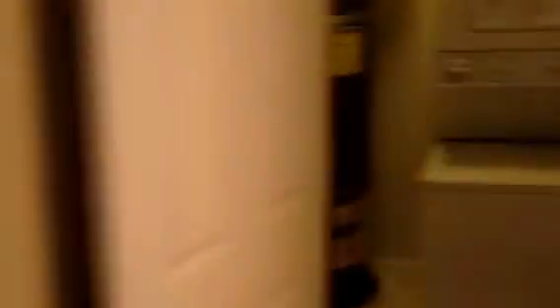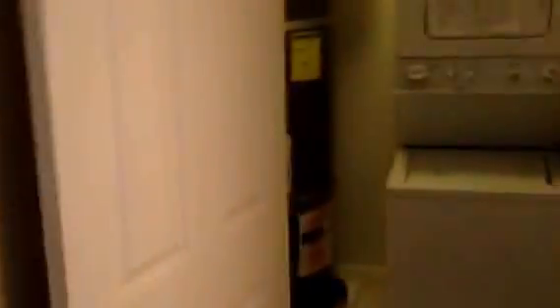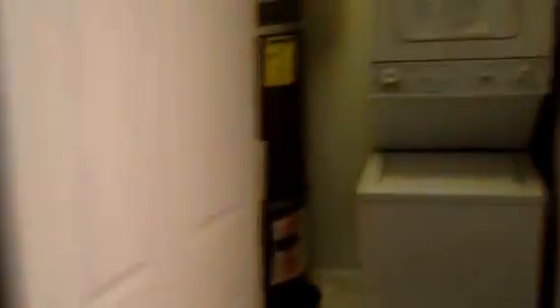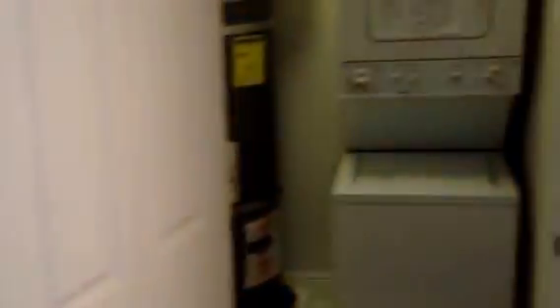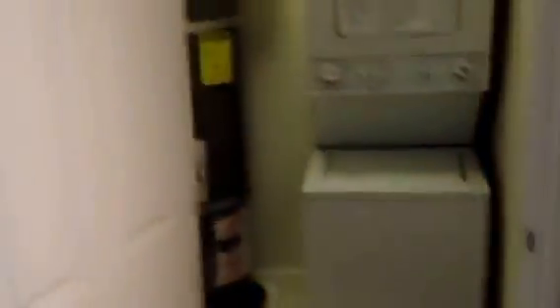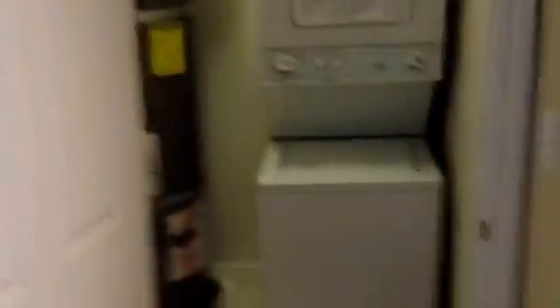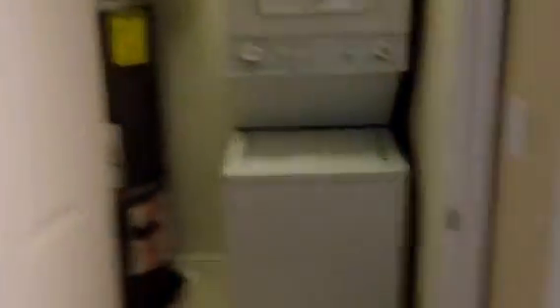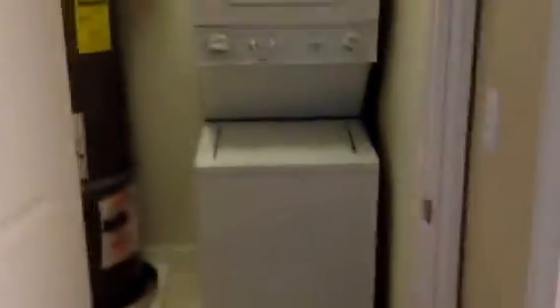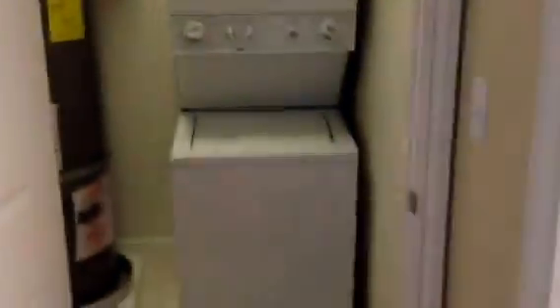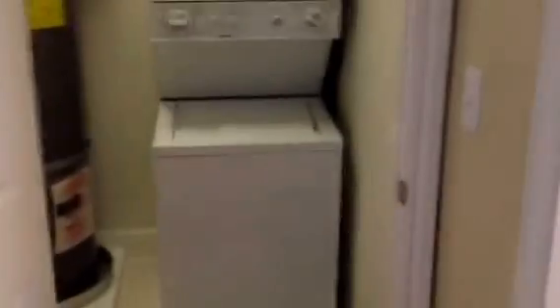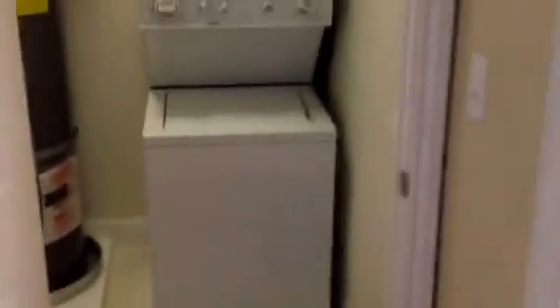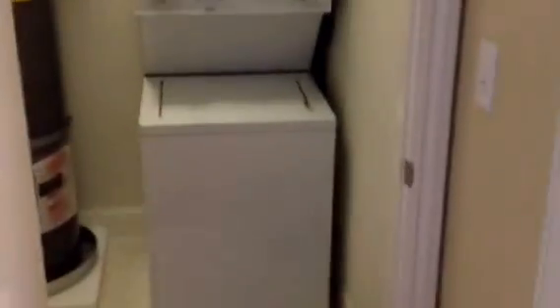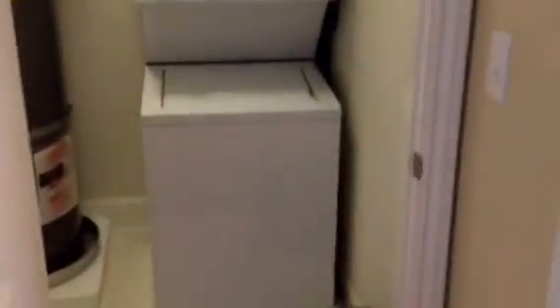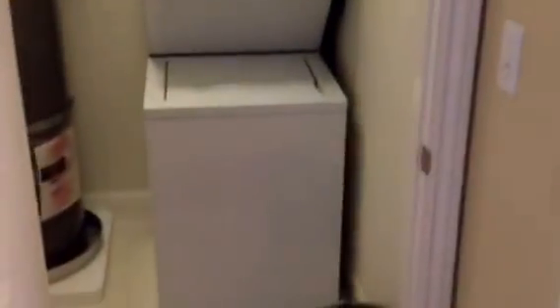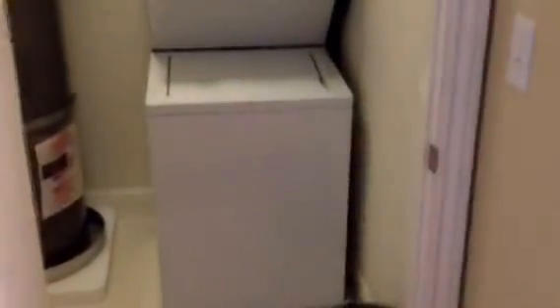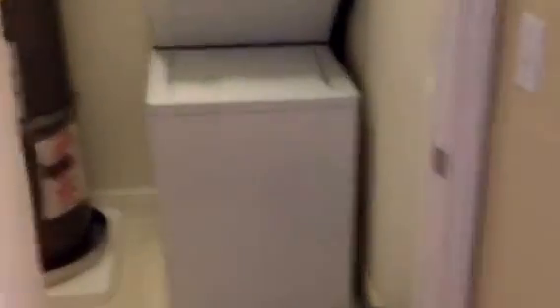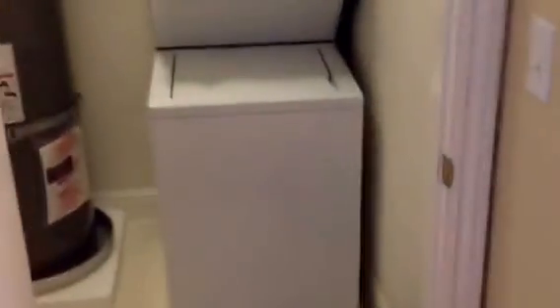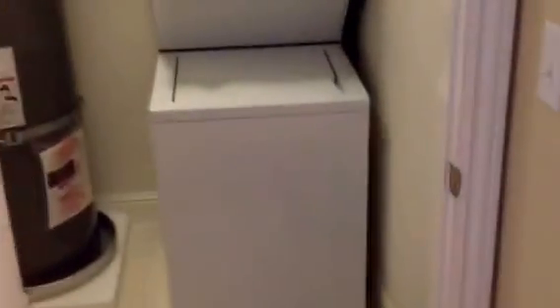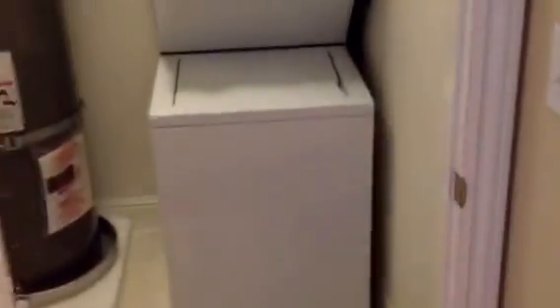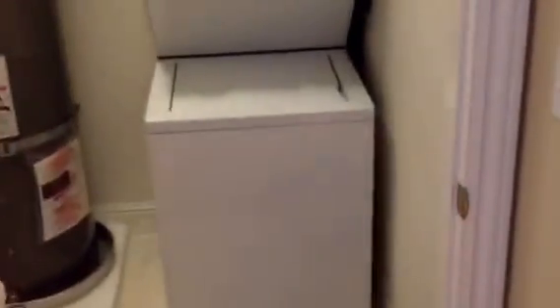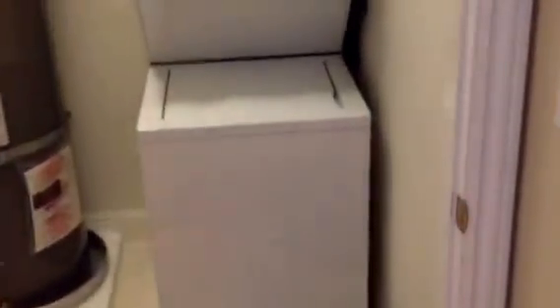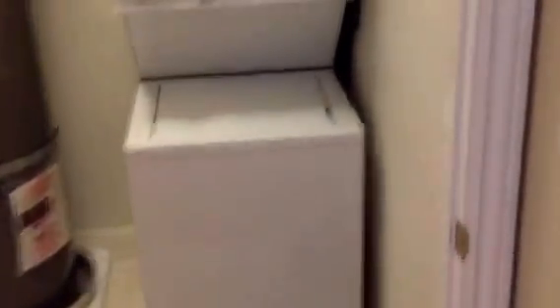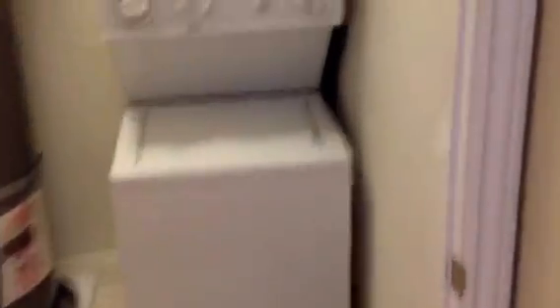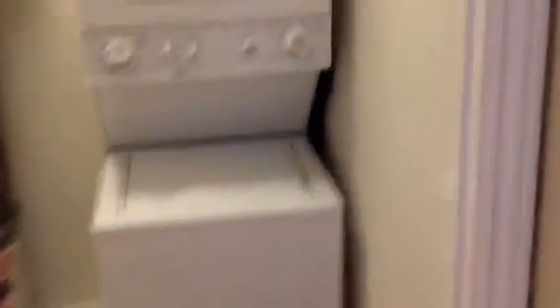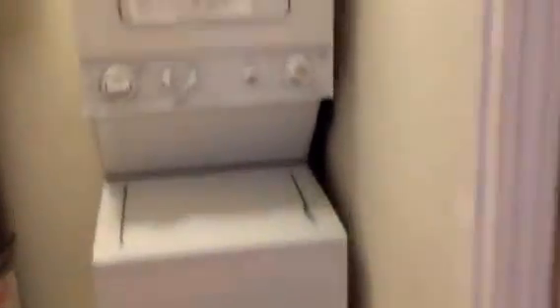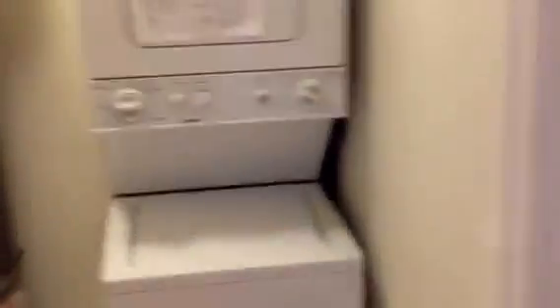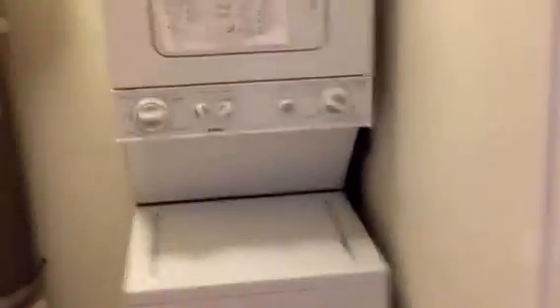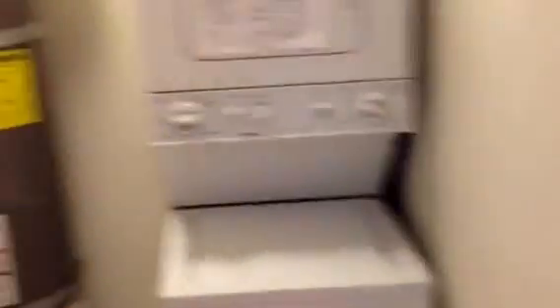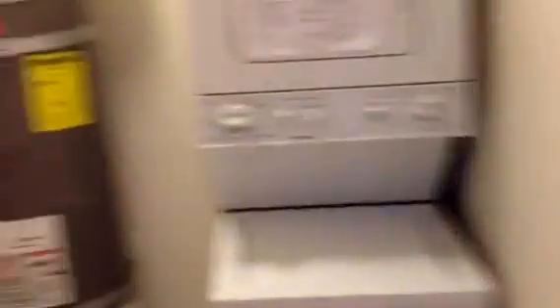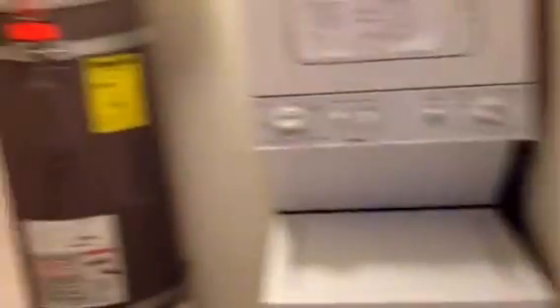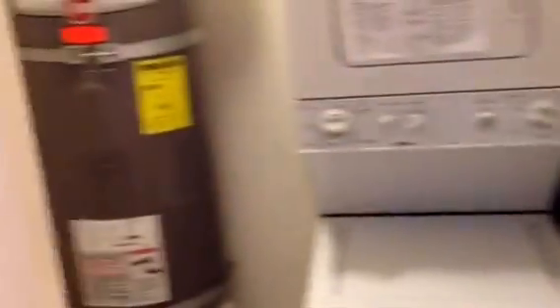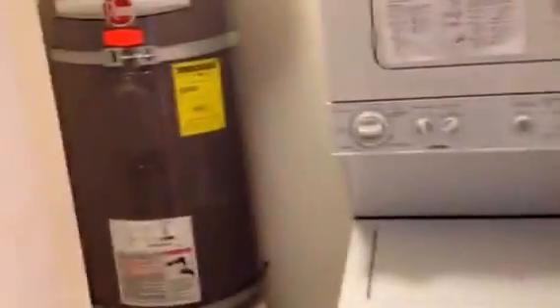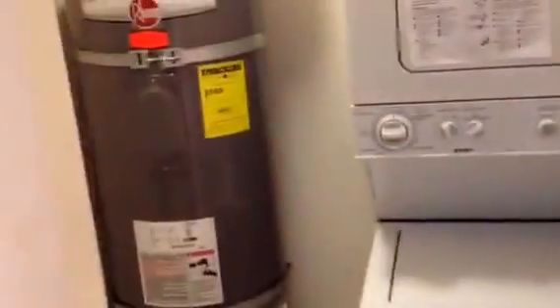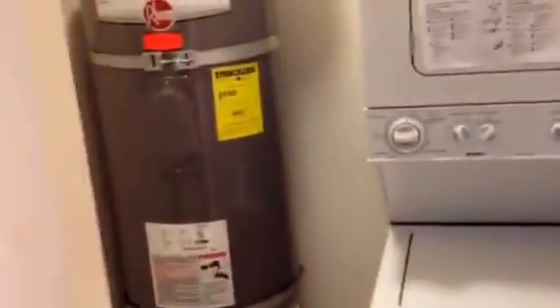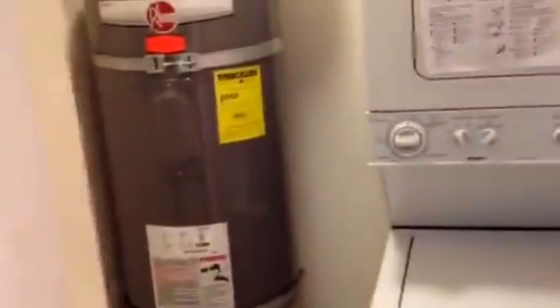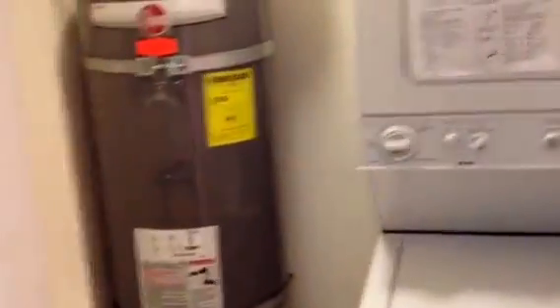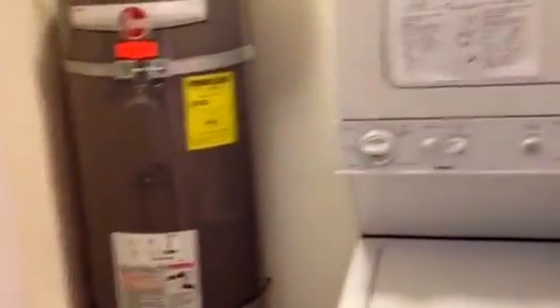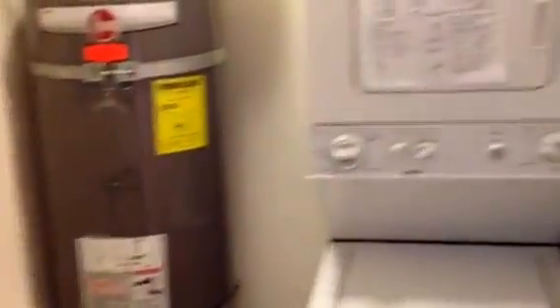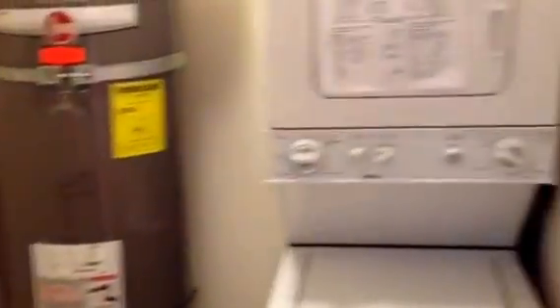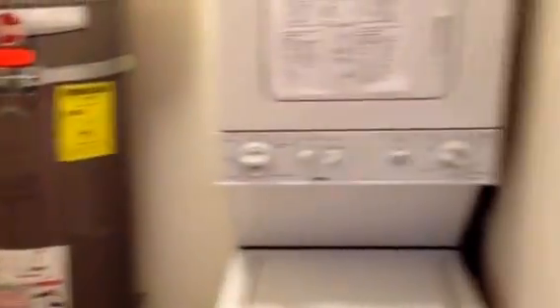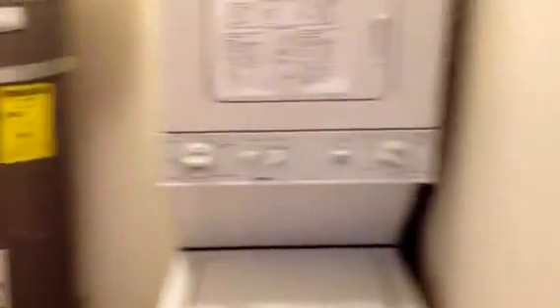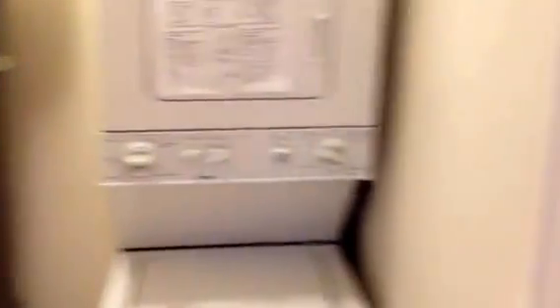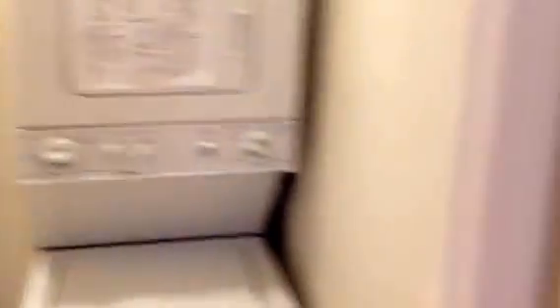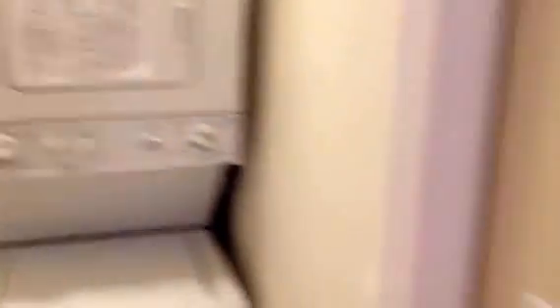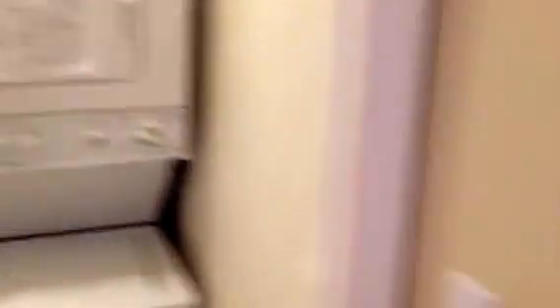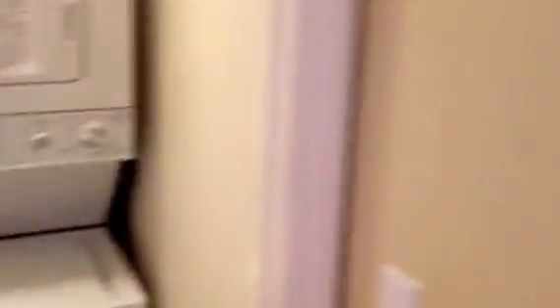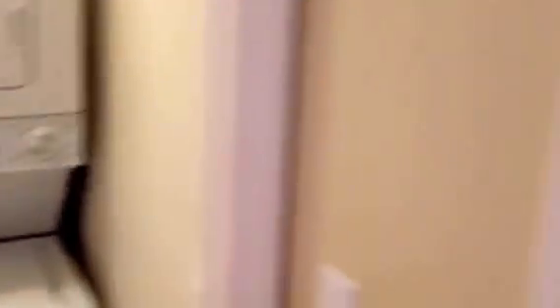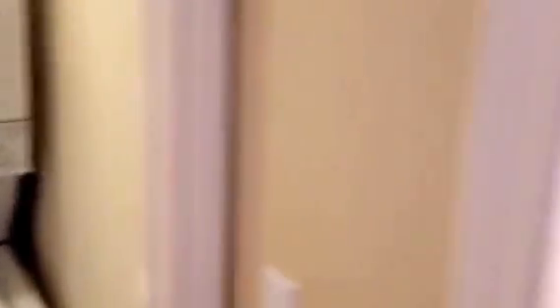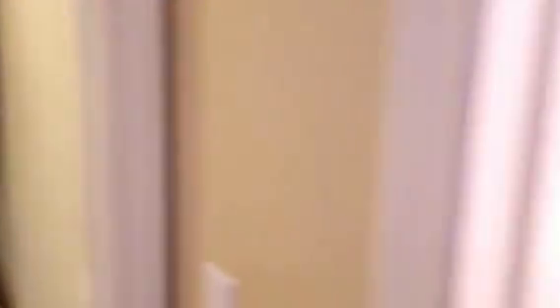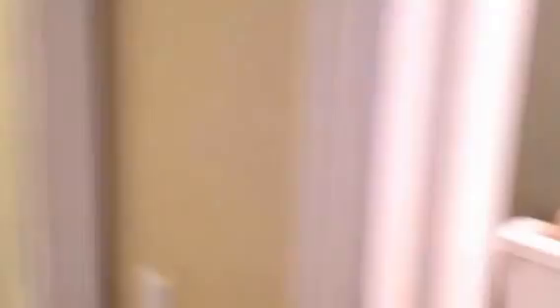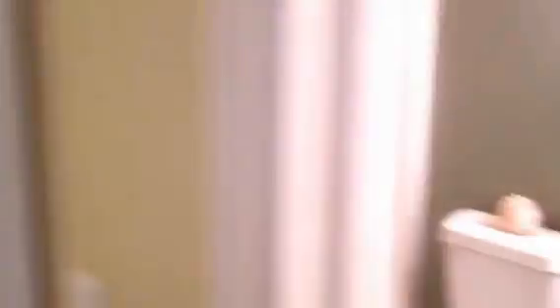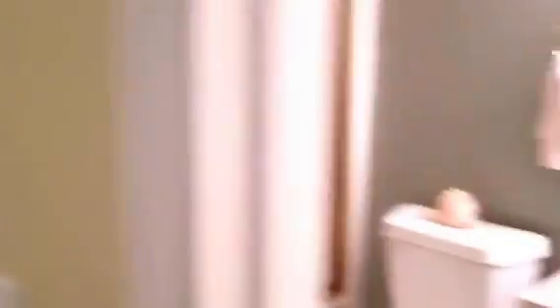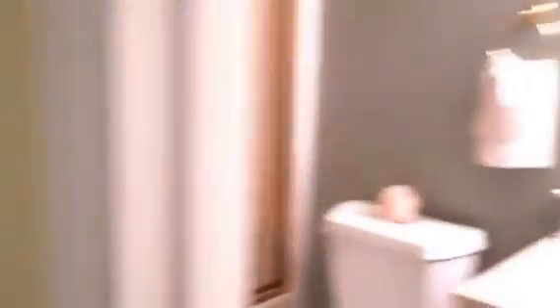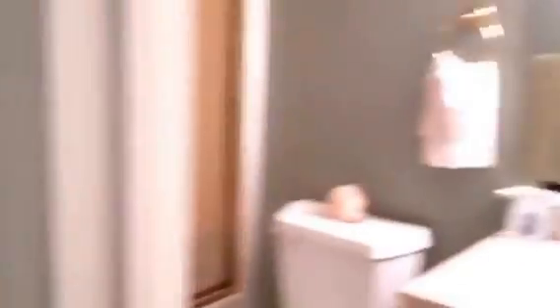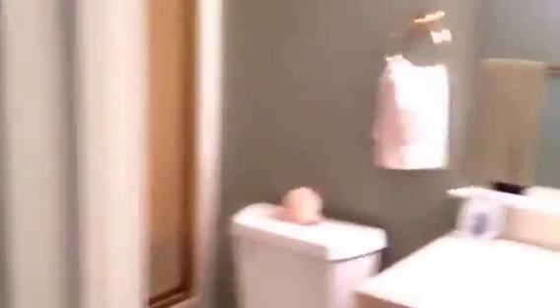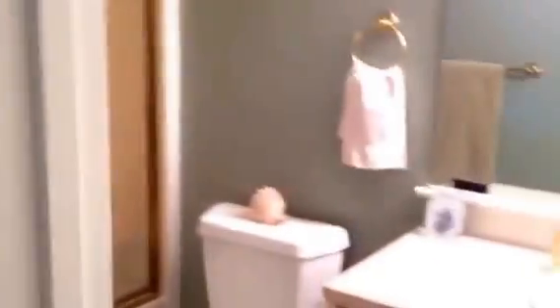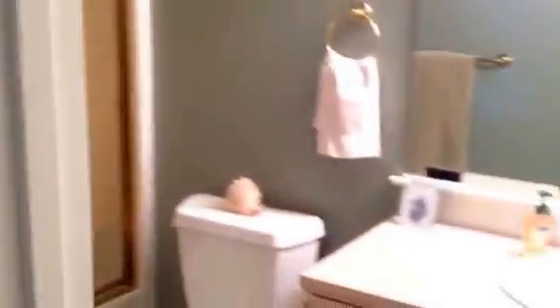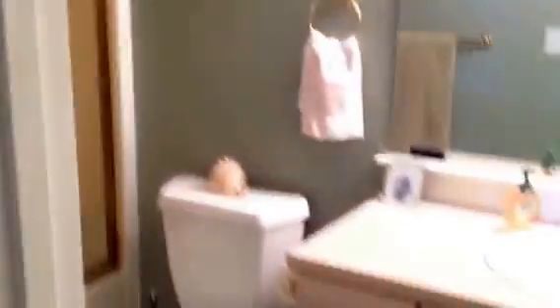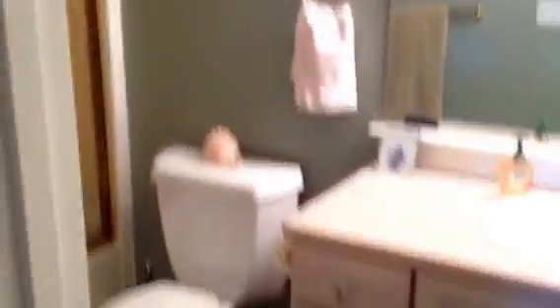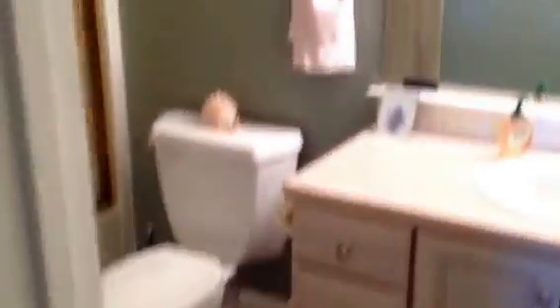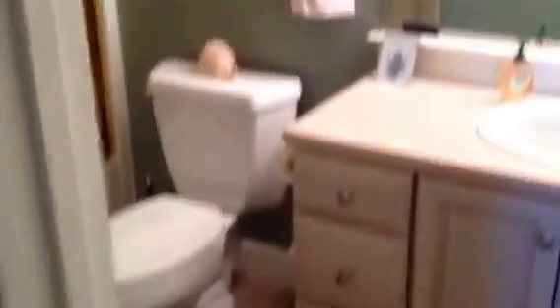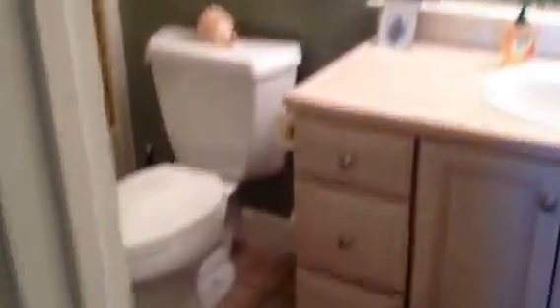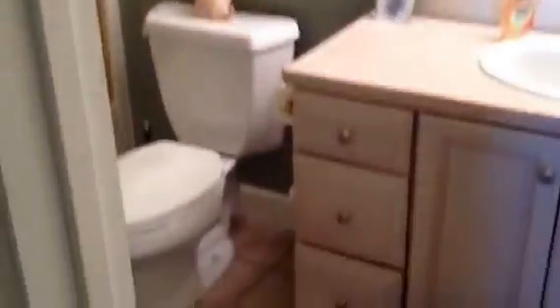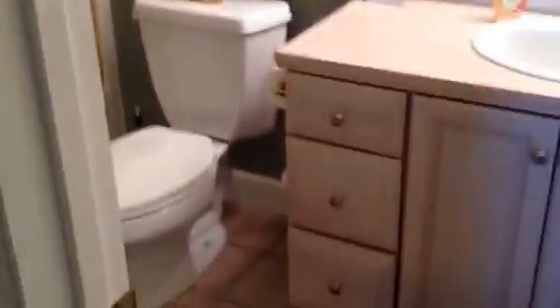Laundry room: double stack, small washer, dryer with hot water heater. Guest bathroom.